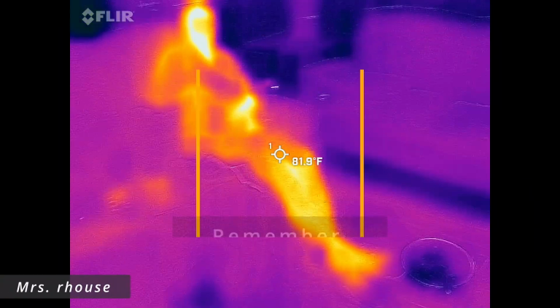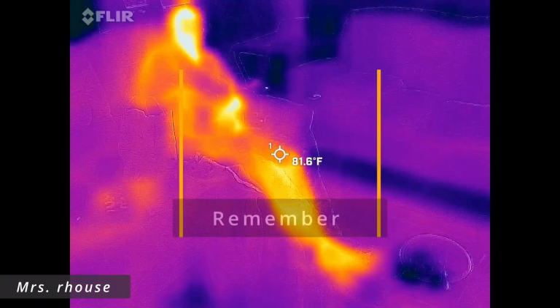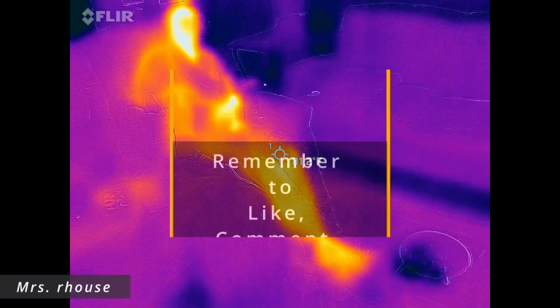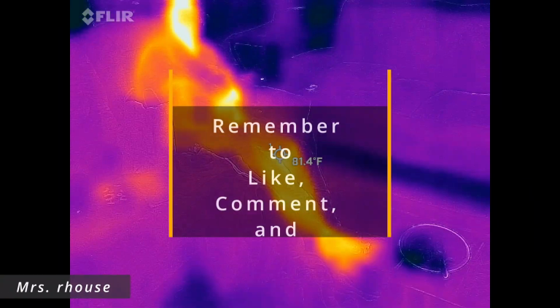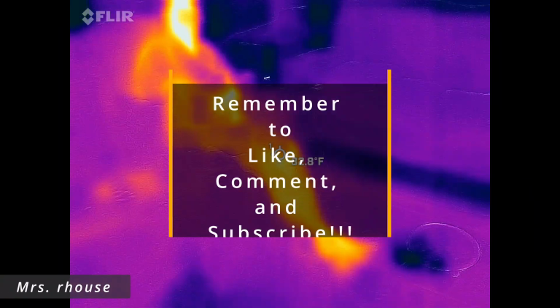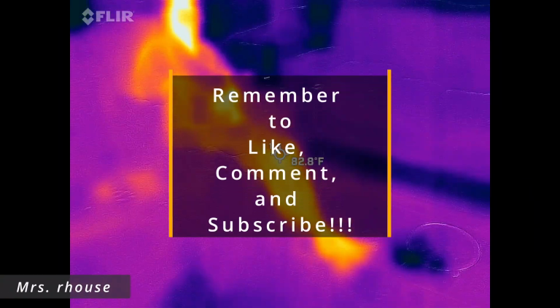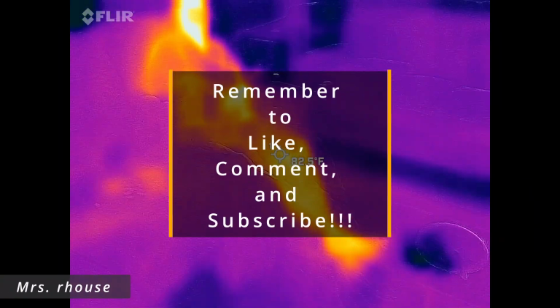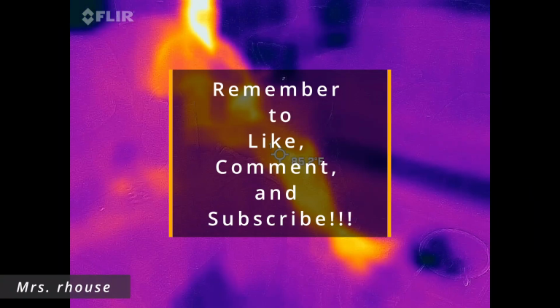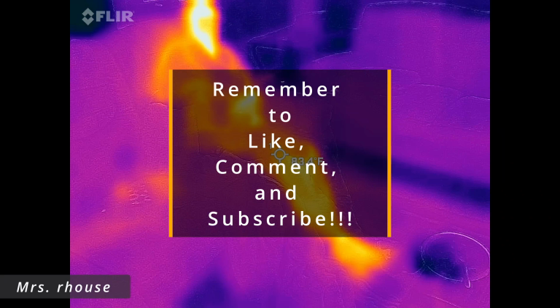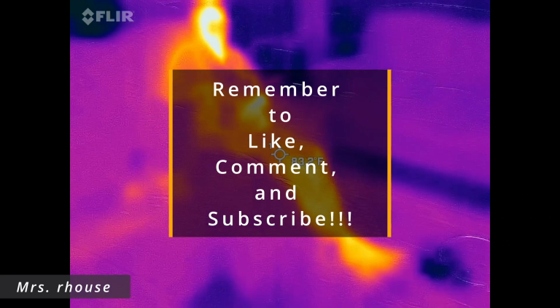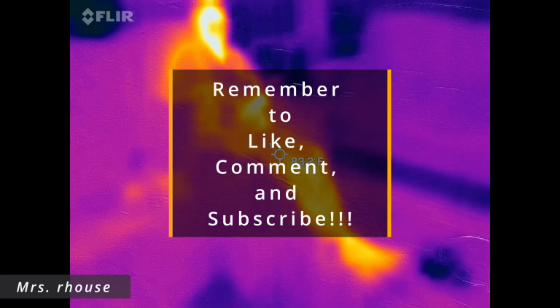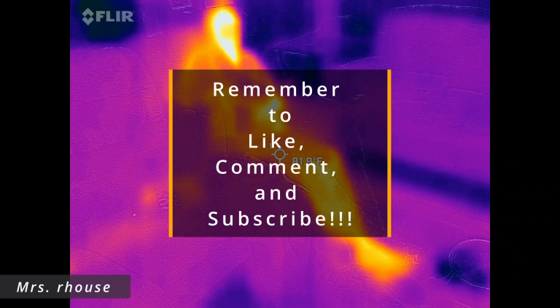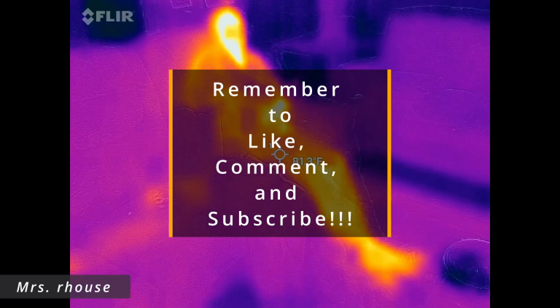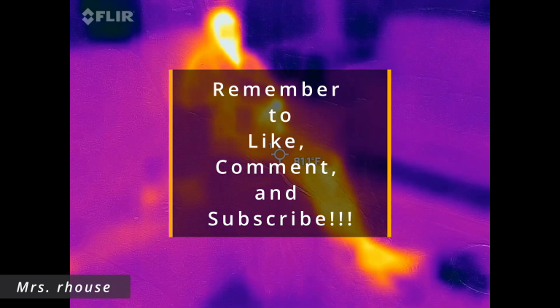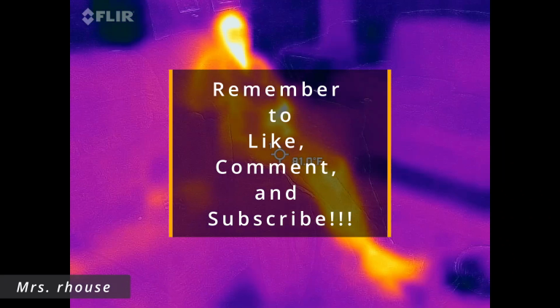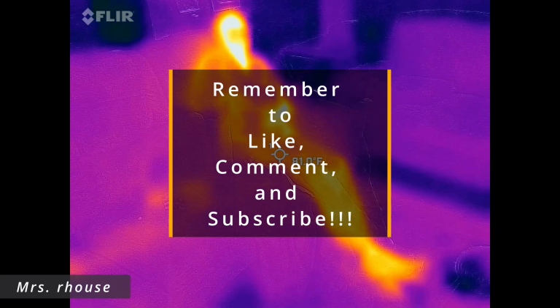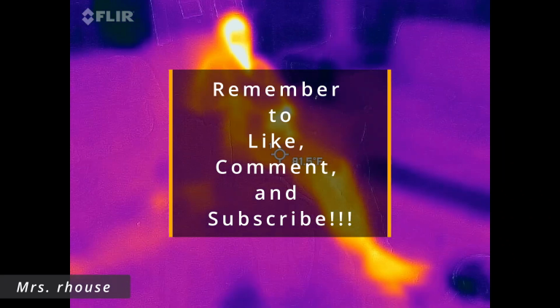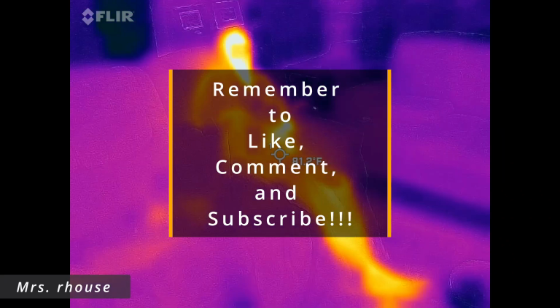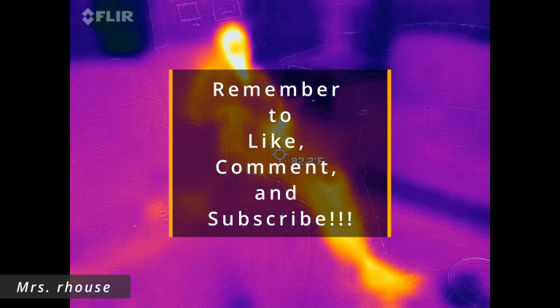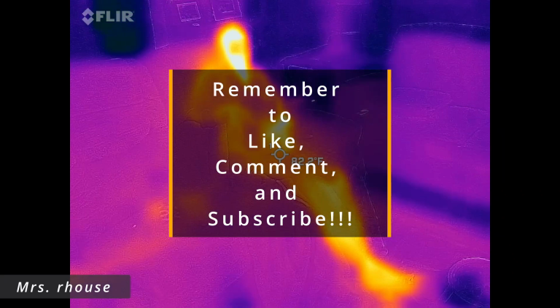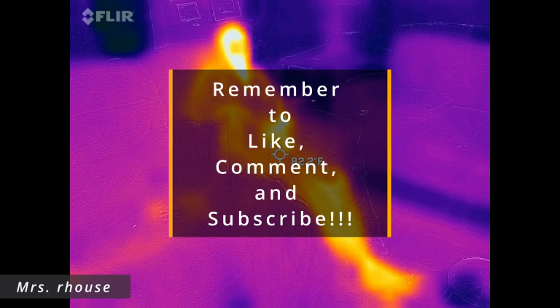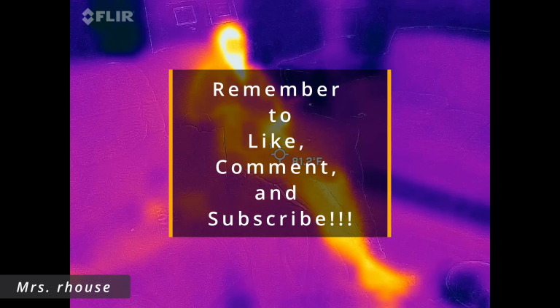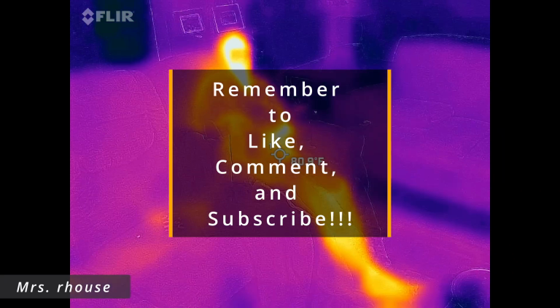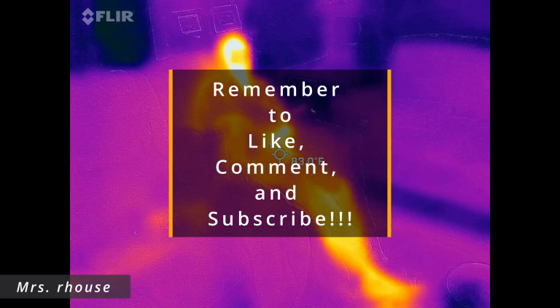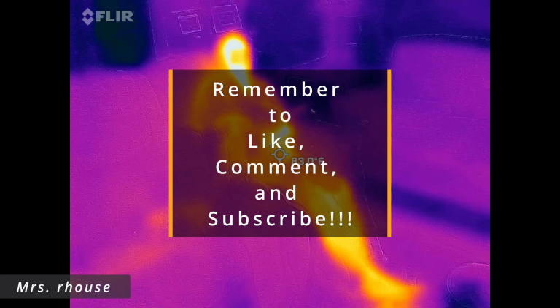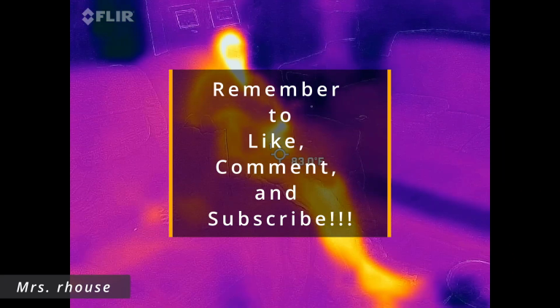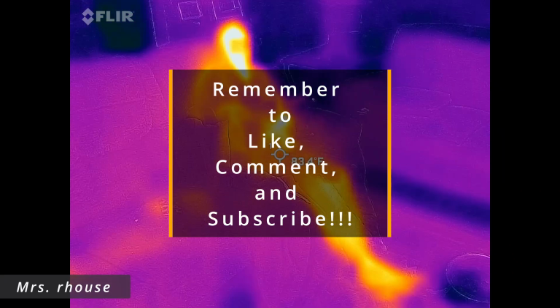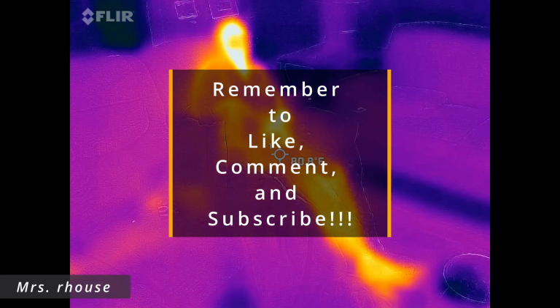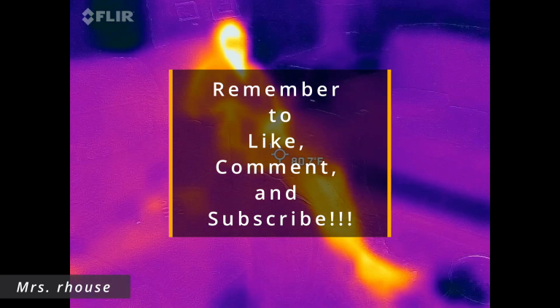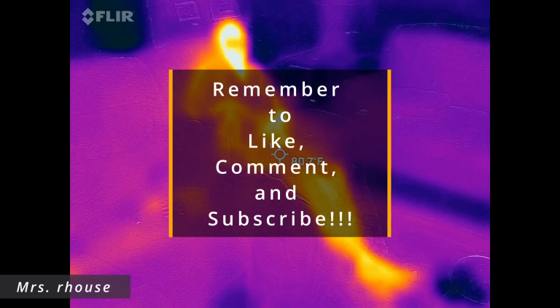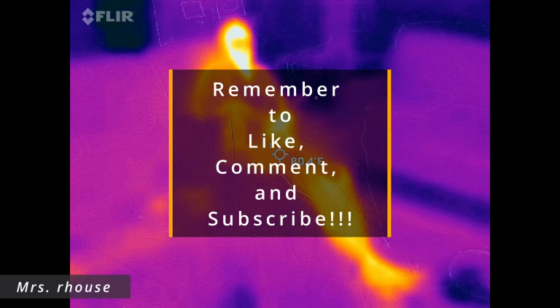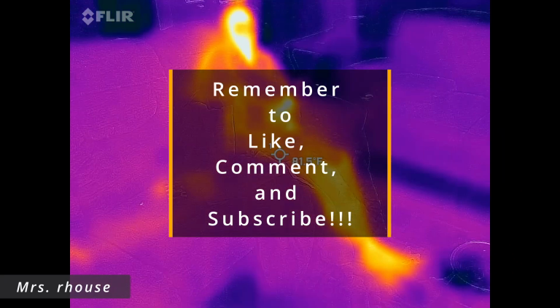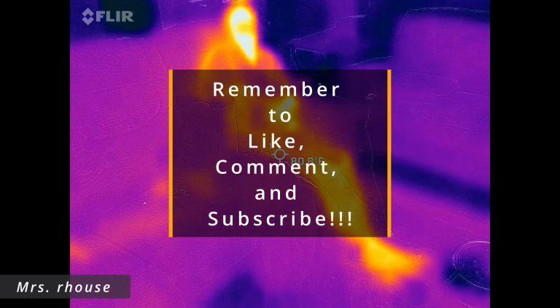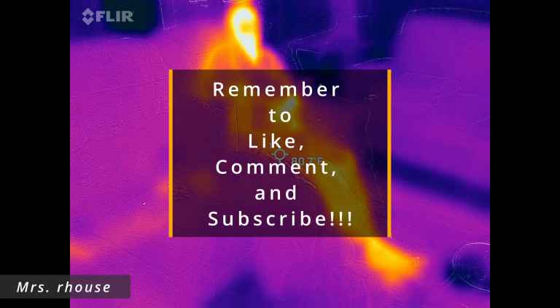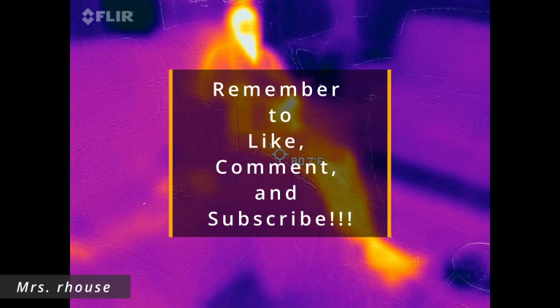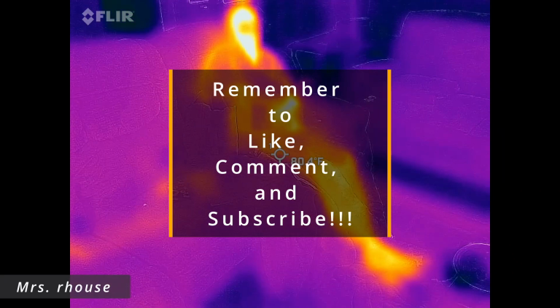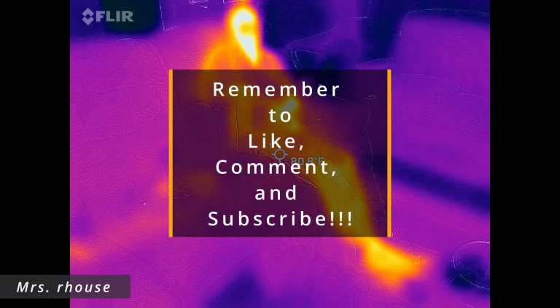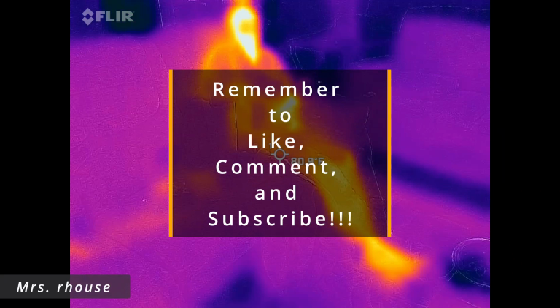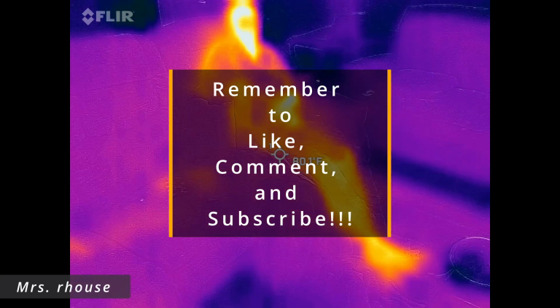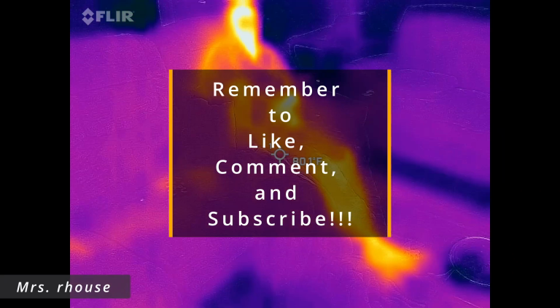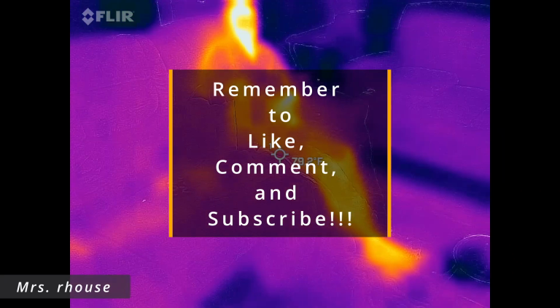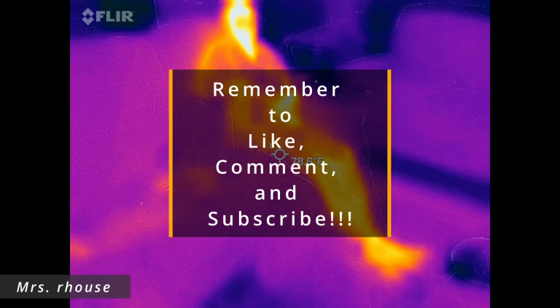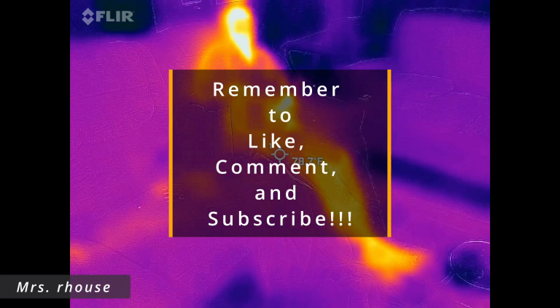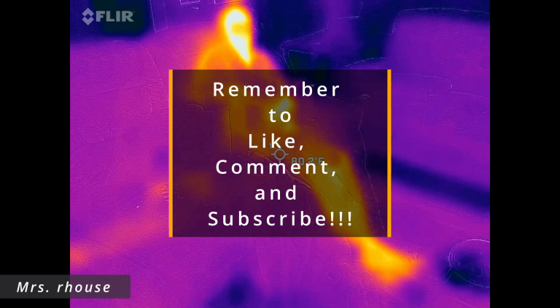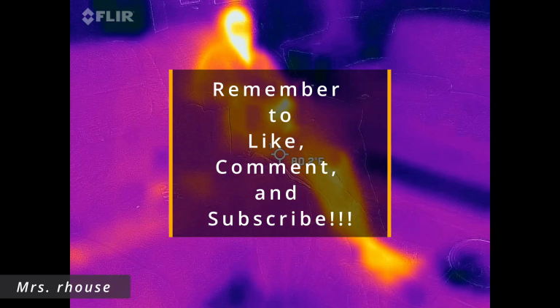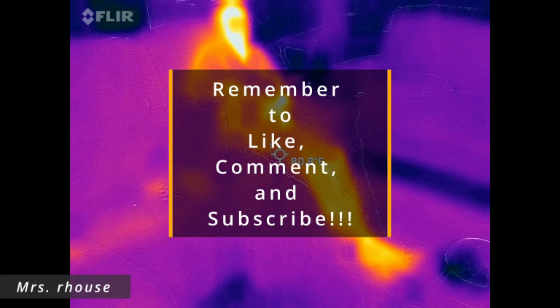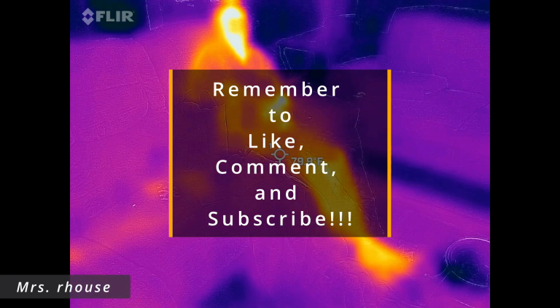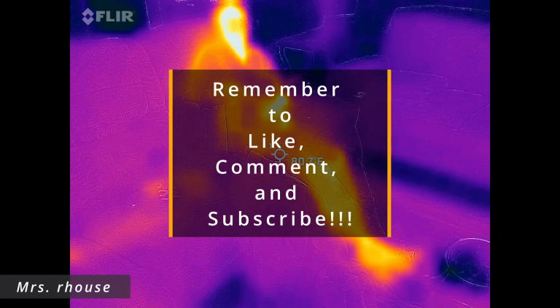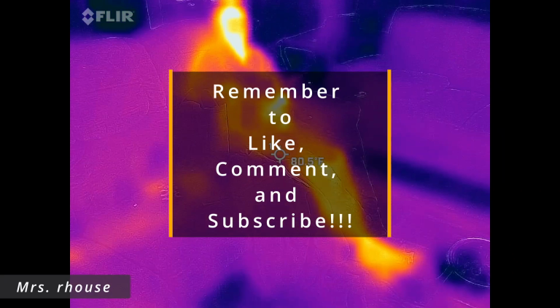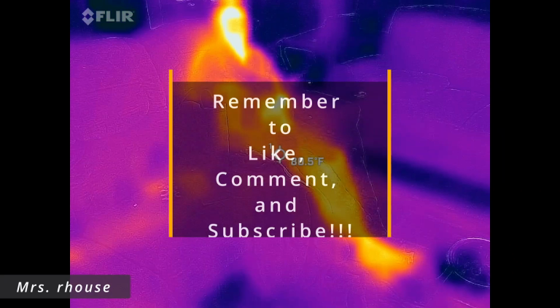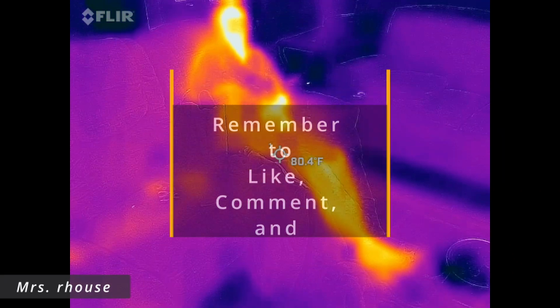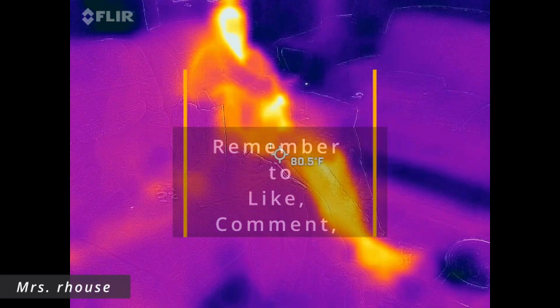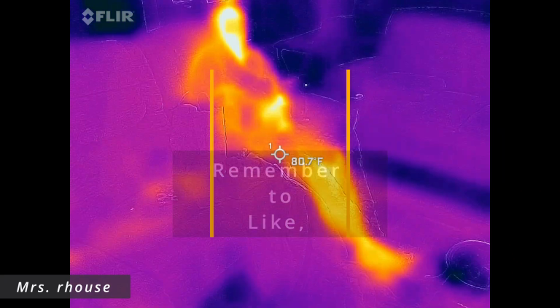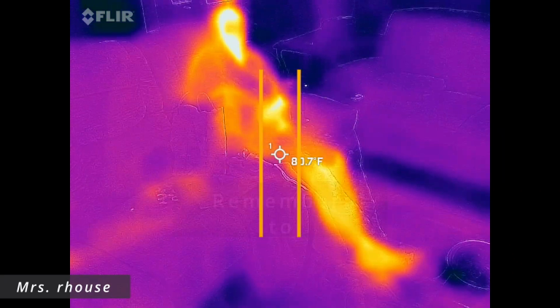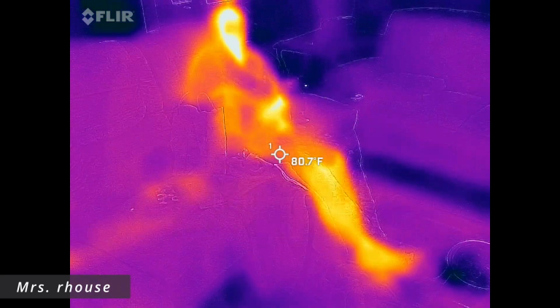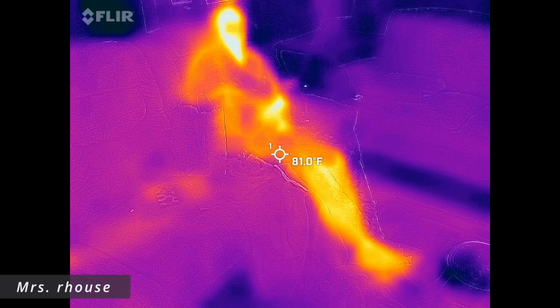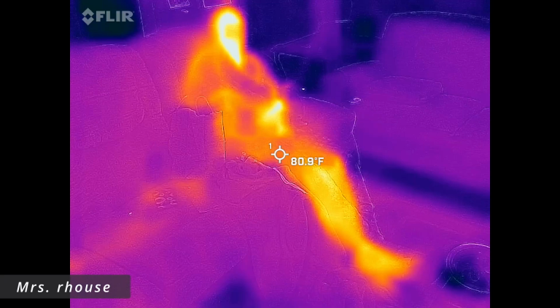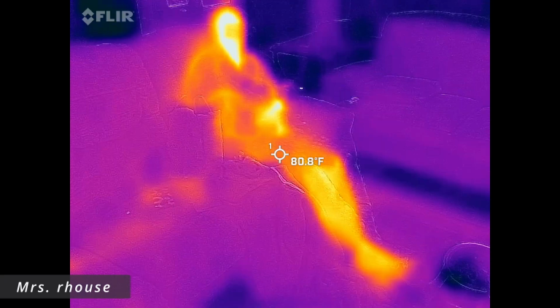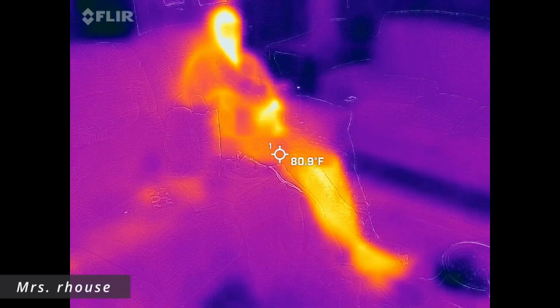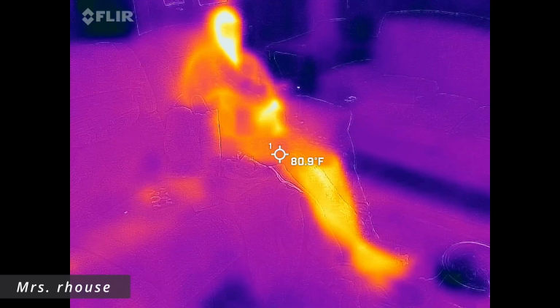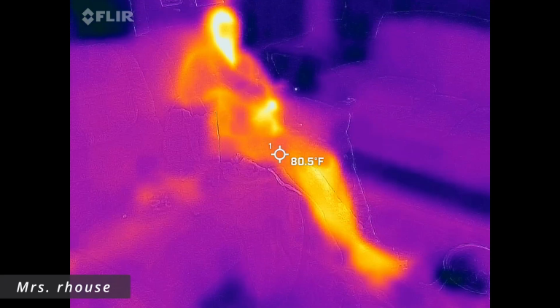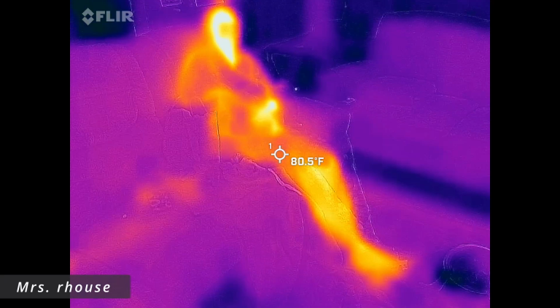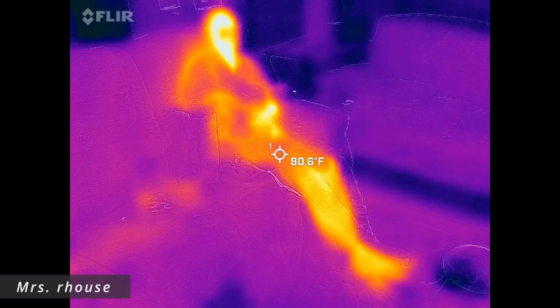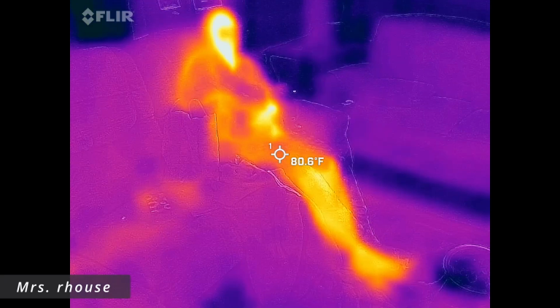Well, I can say definitively — in infrared, you look hot. 'You're not the first person who told me that.'